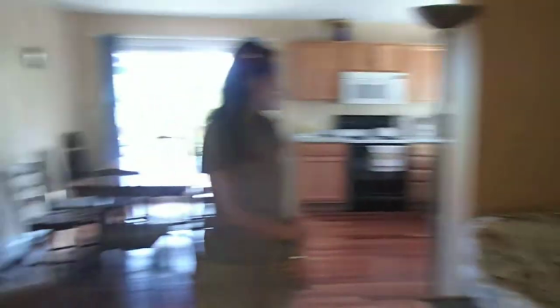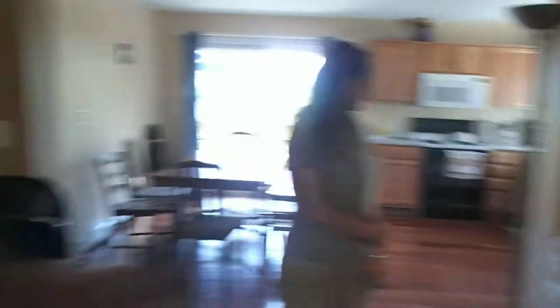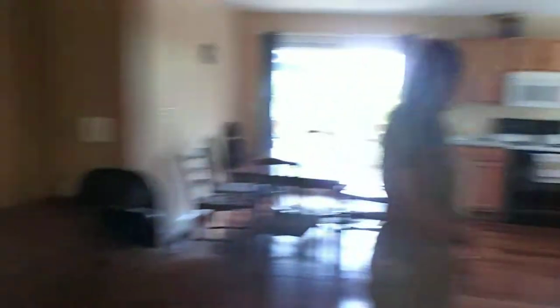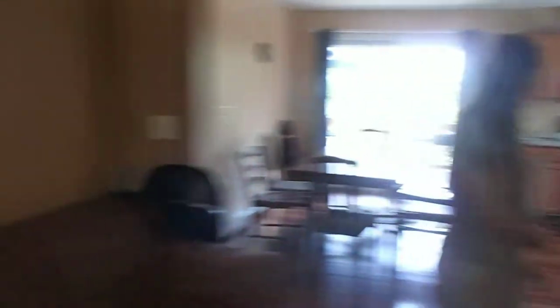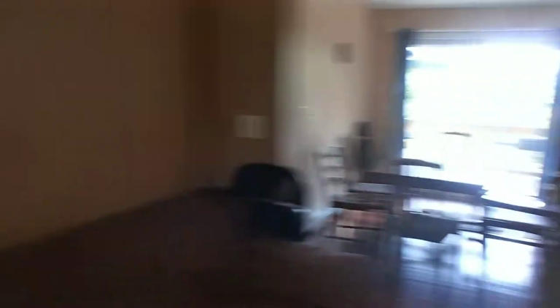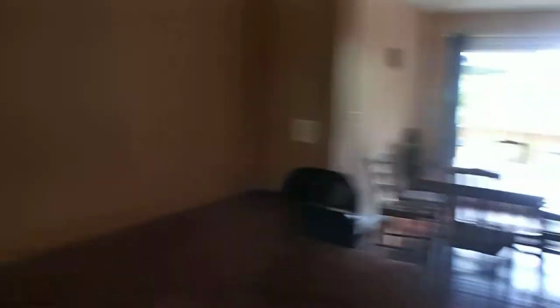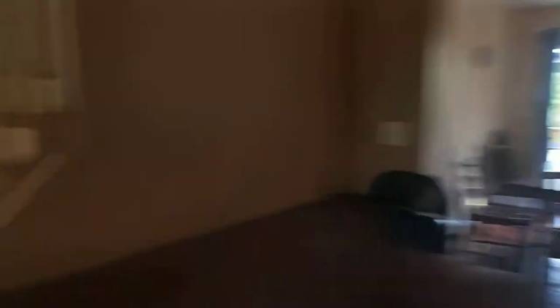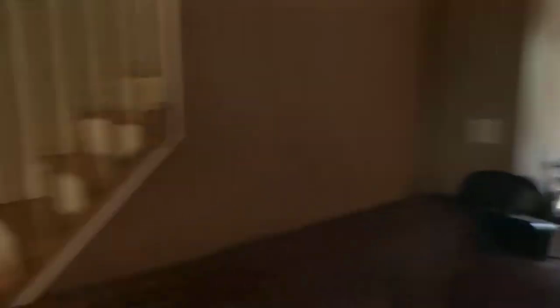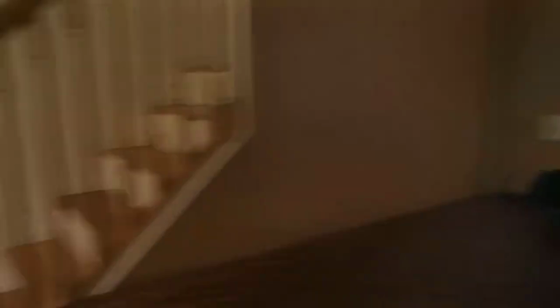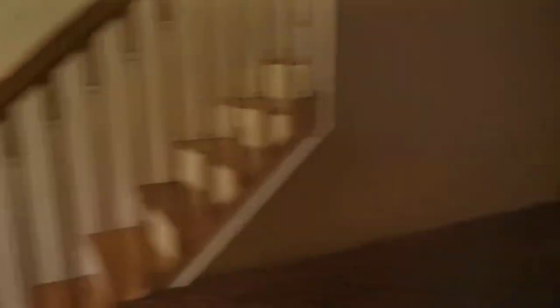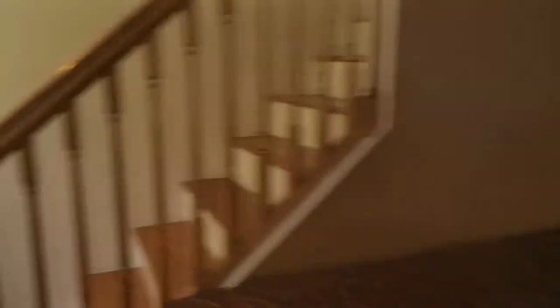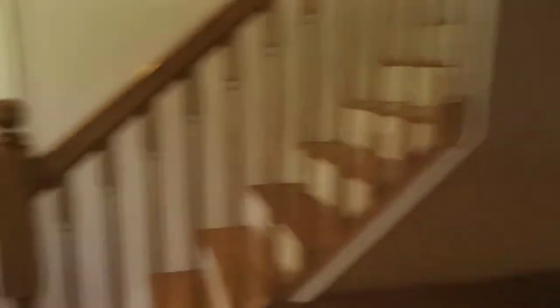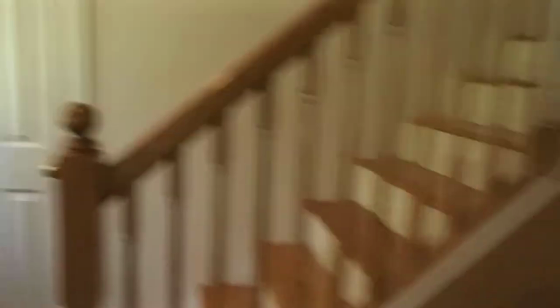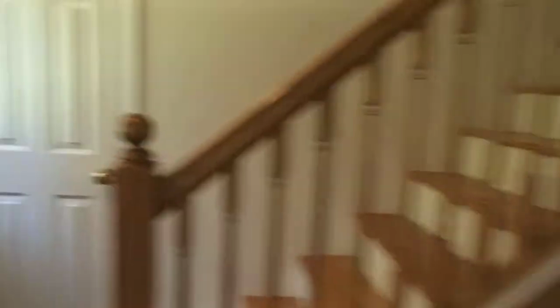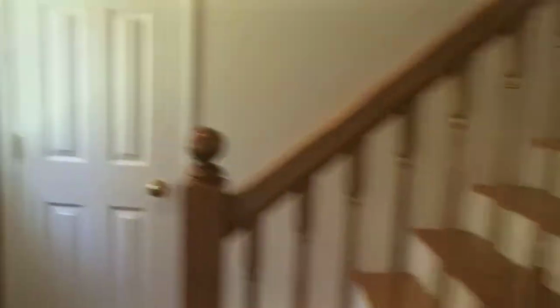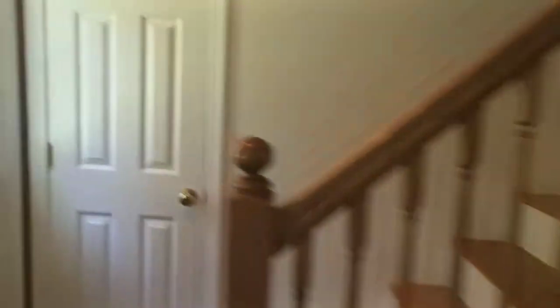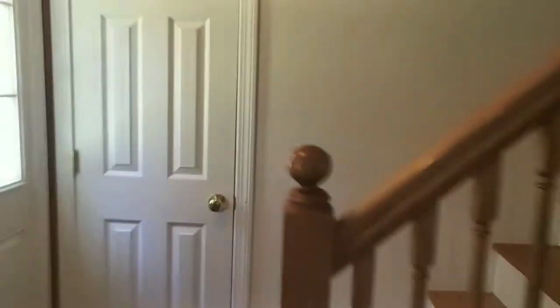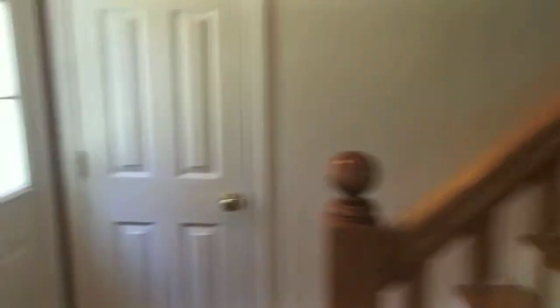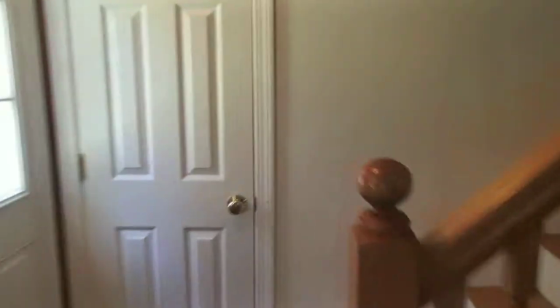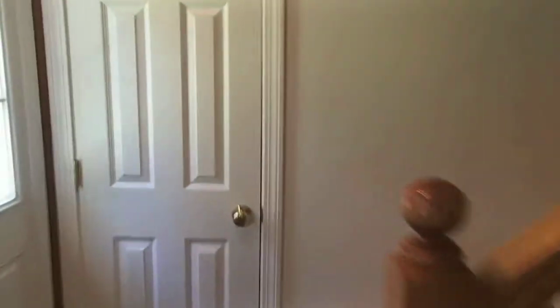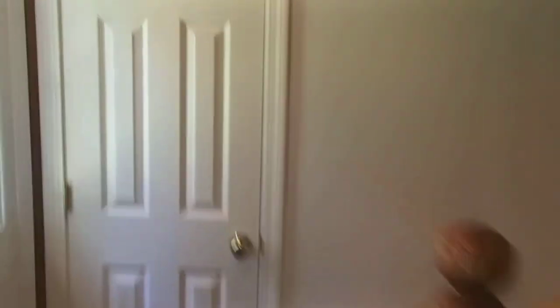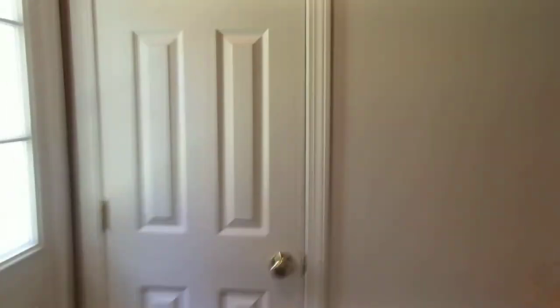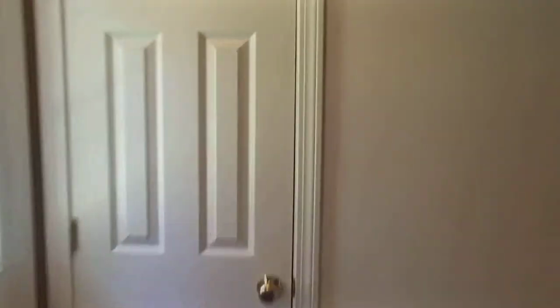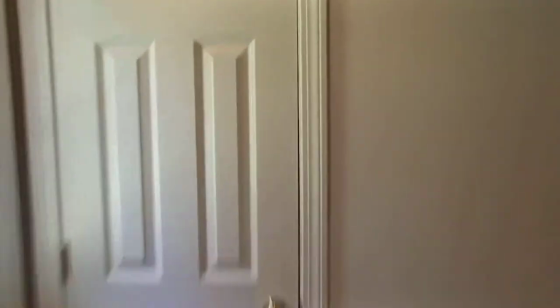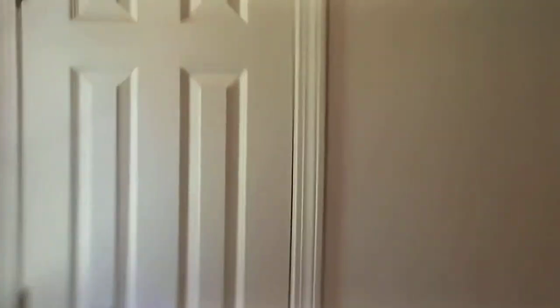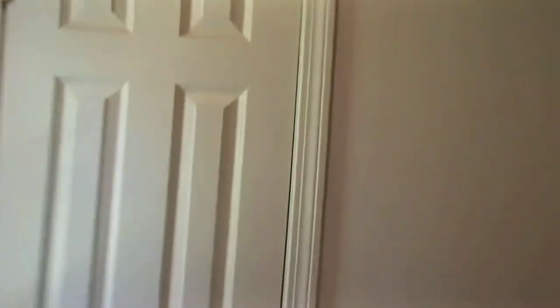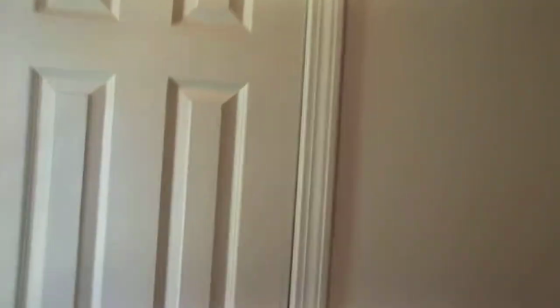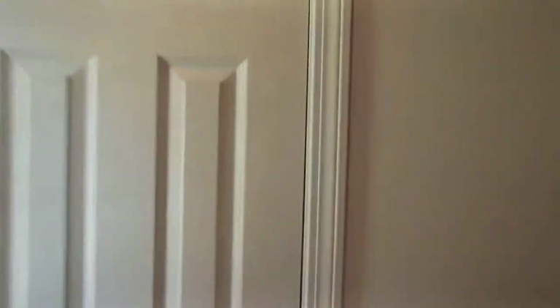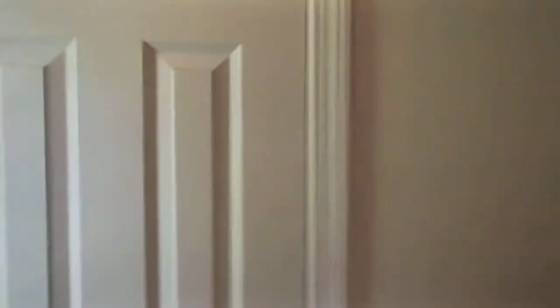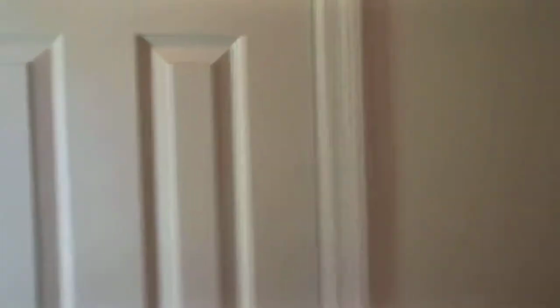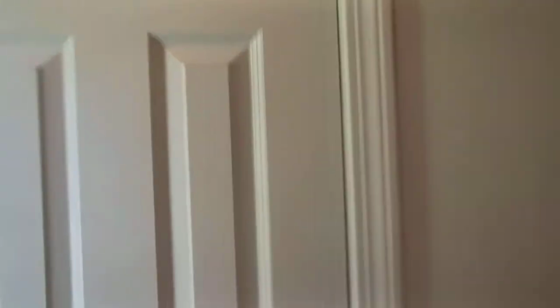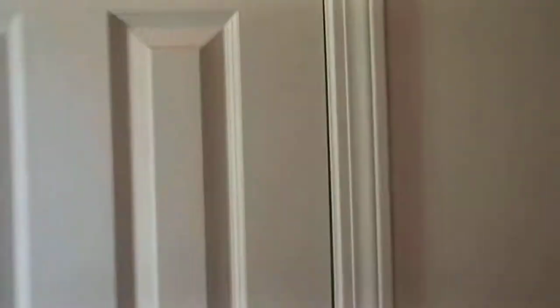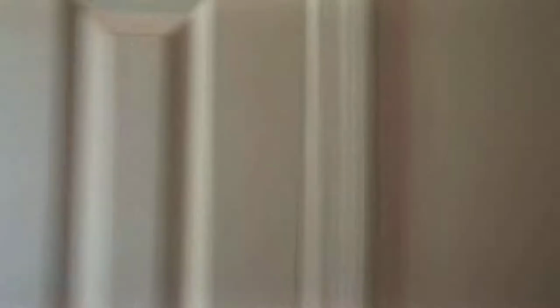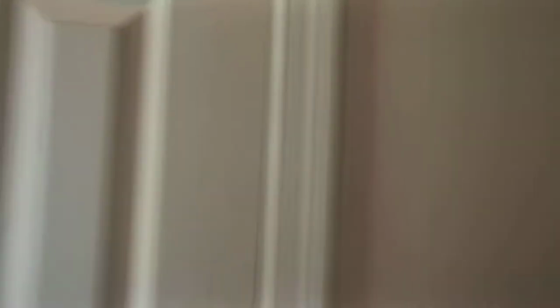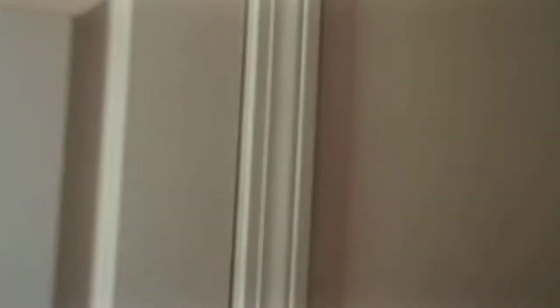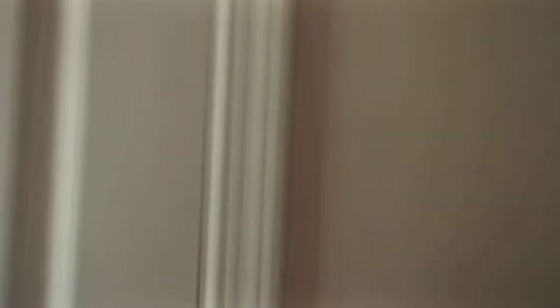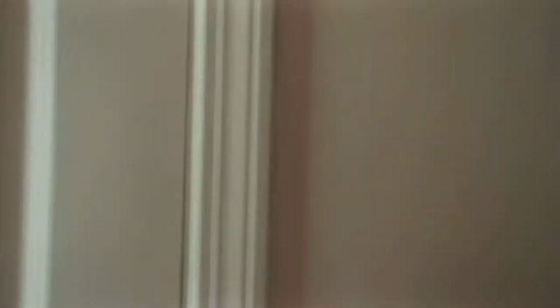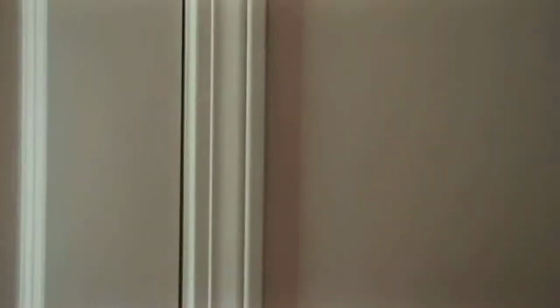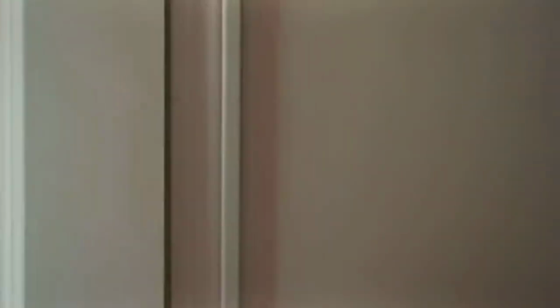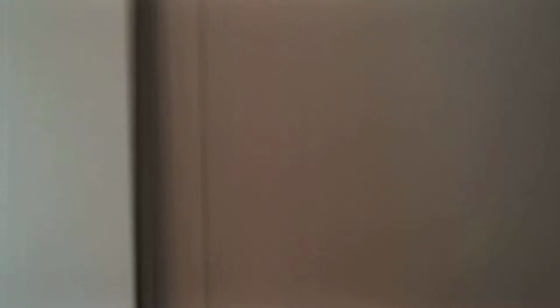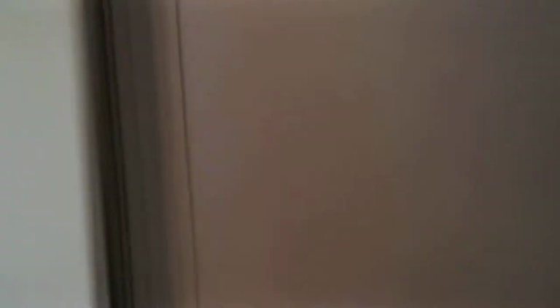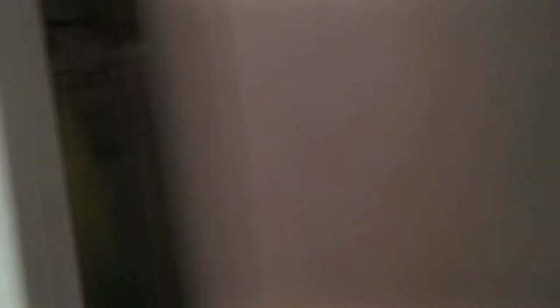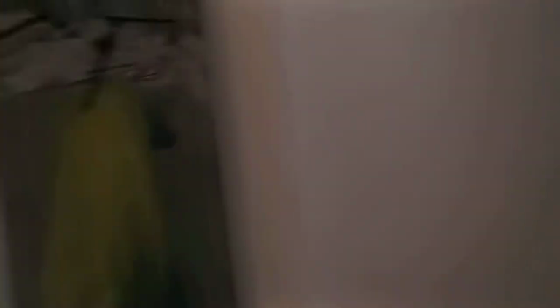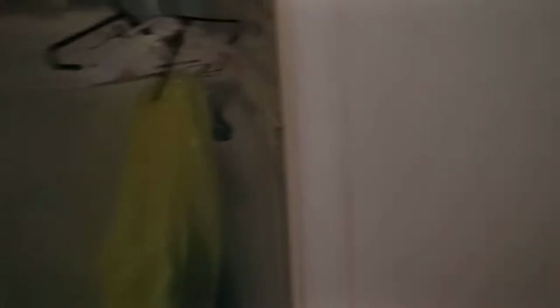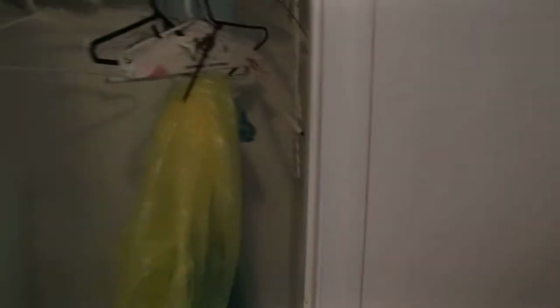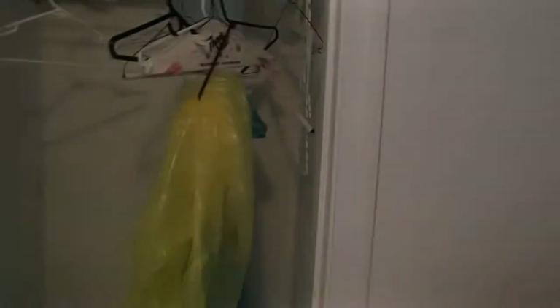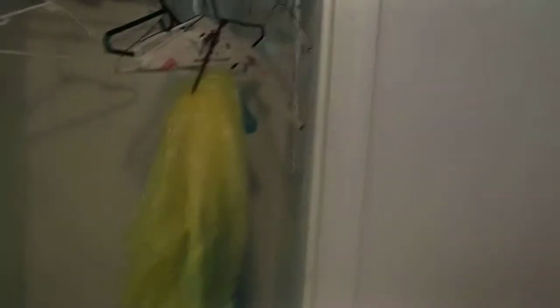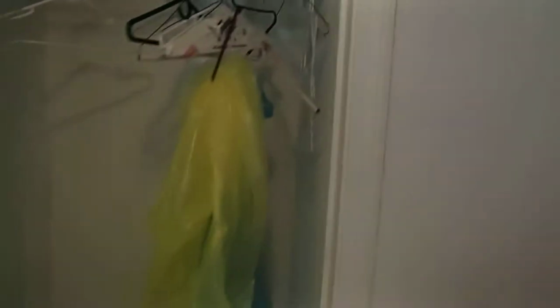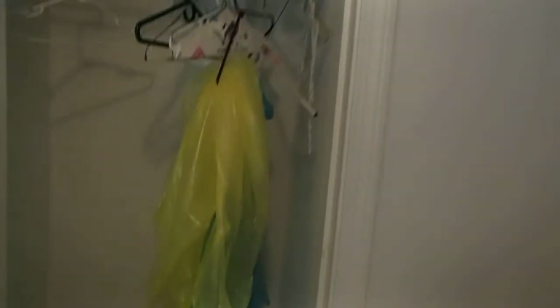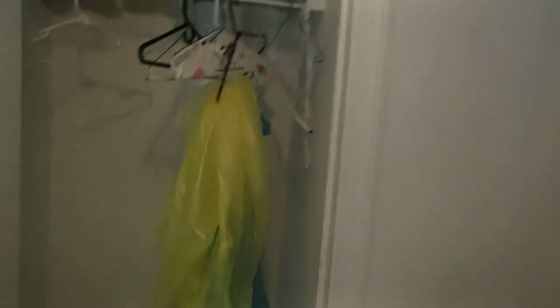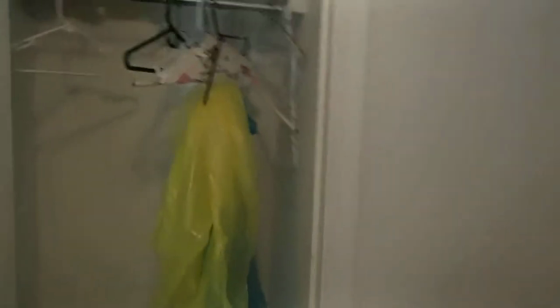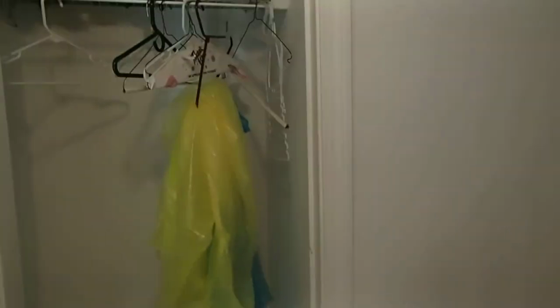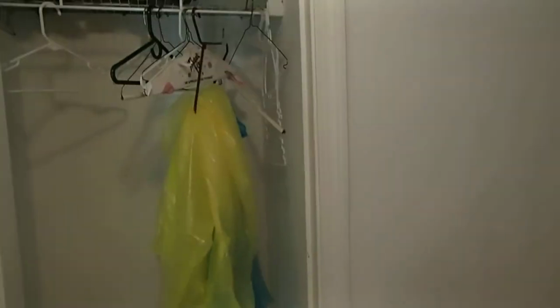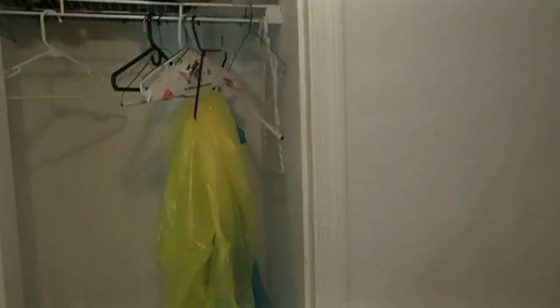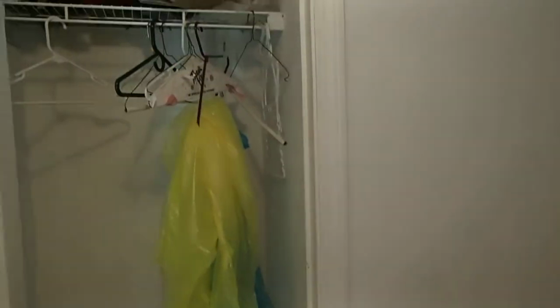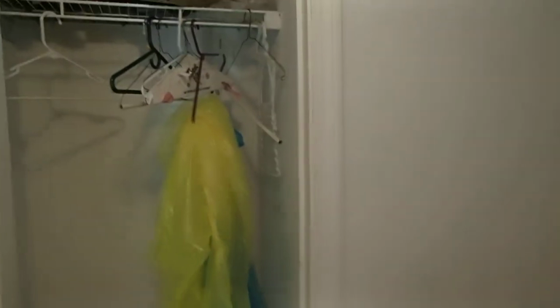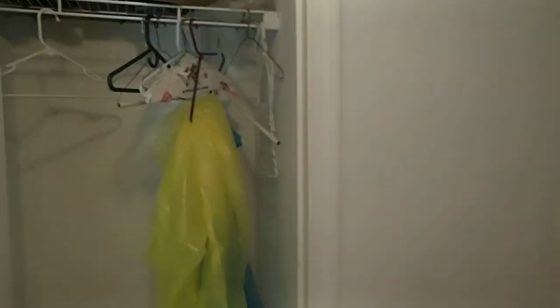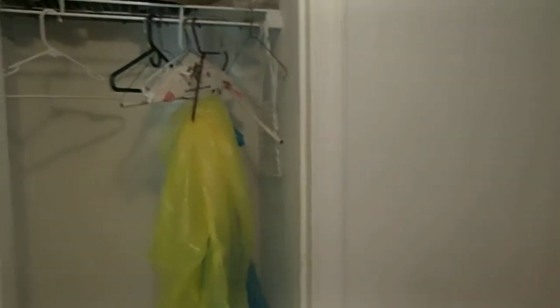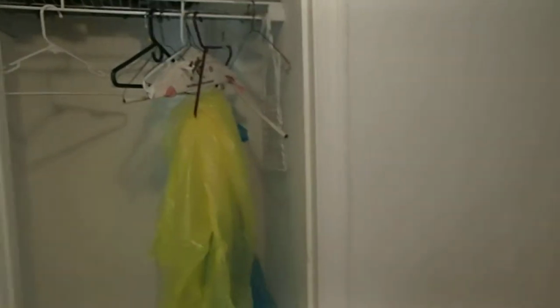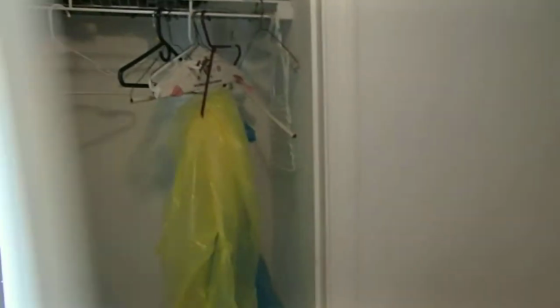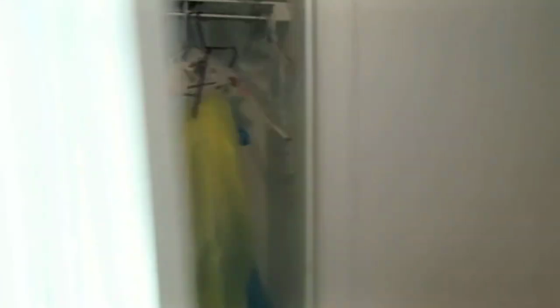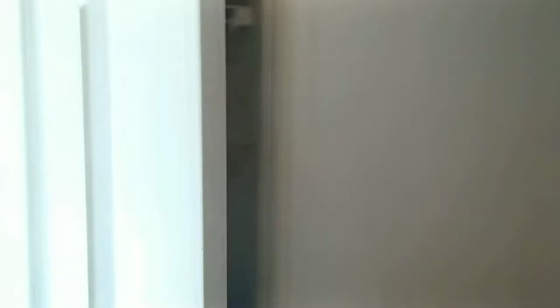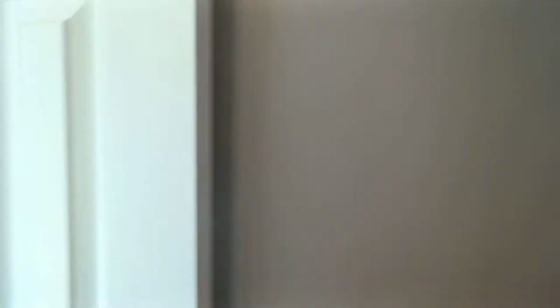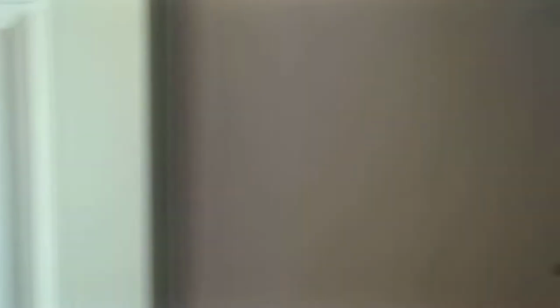And then we go upstairs, and there's another closet here. This is all for your benefit, Gretch. I hope I'm not getting you seasick.